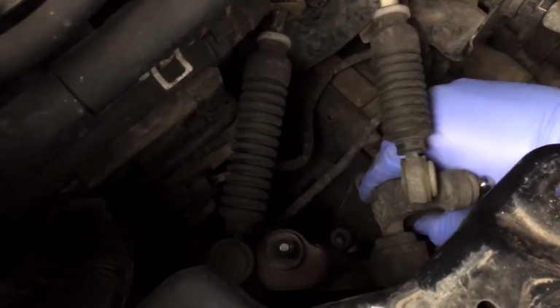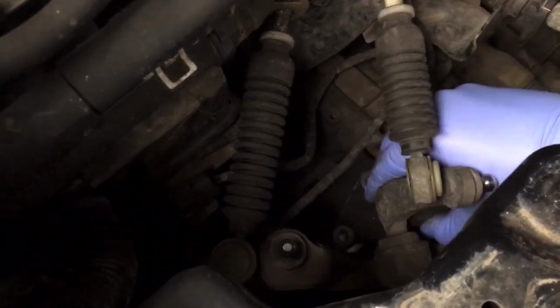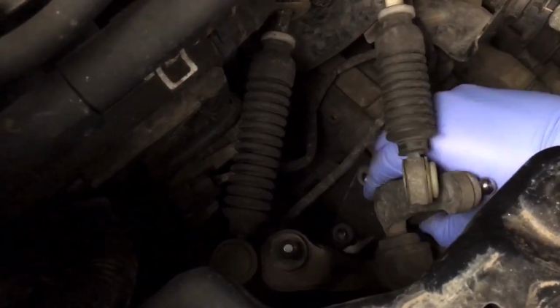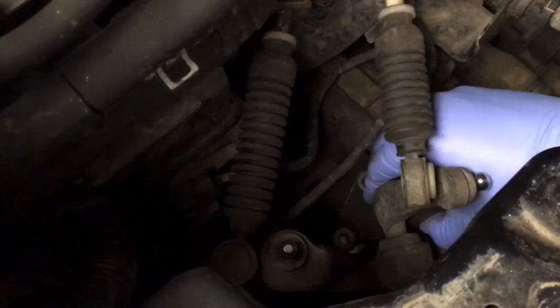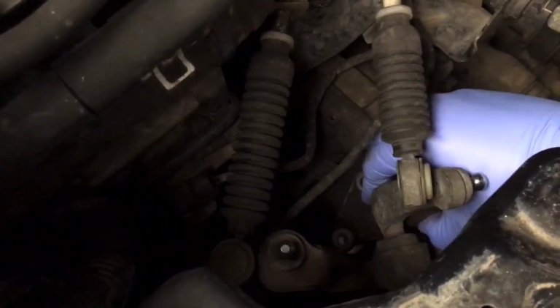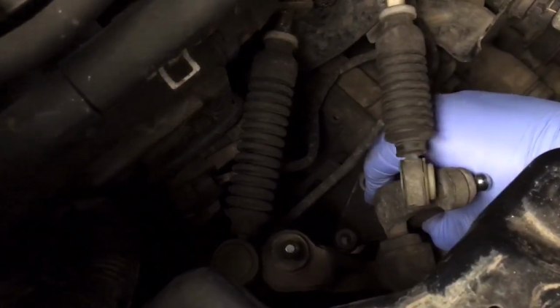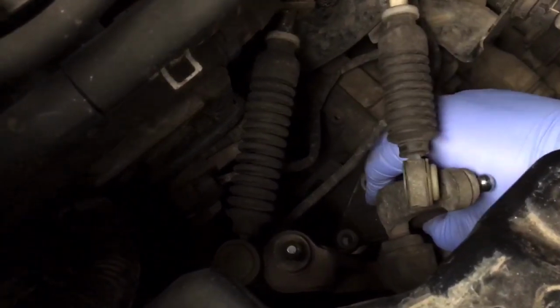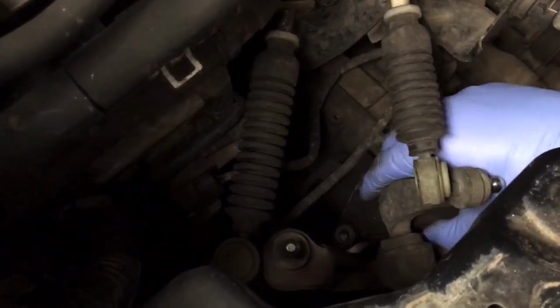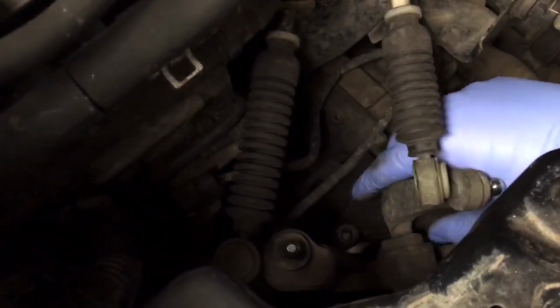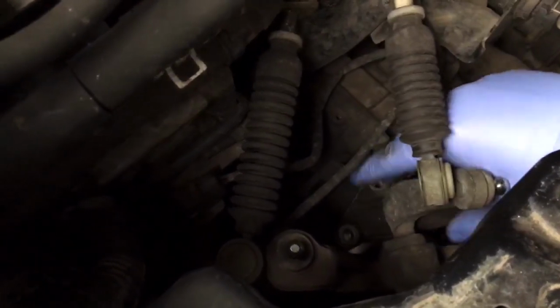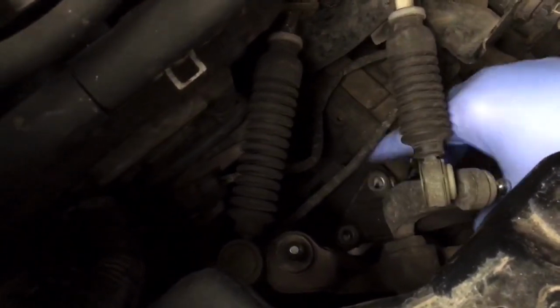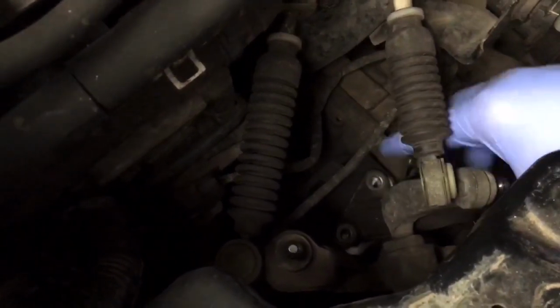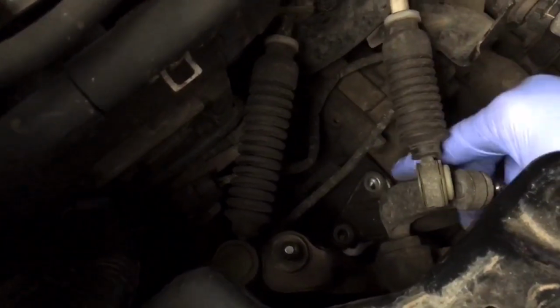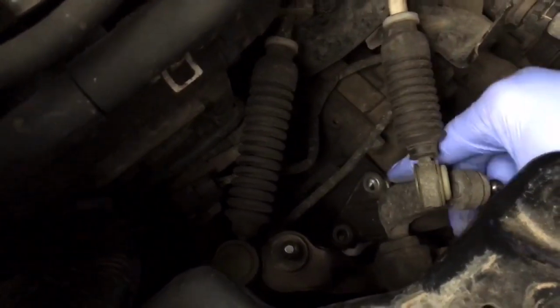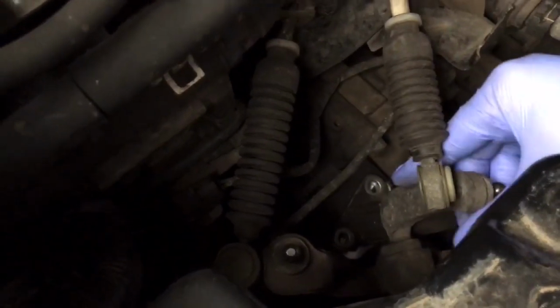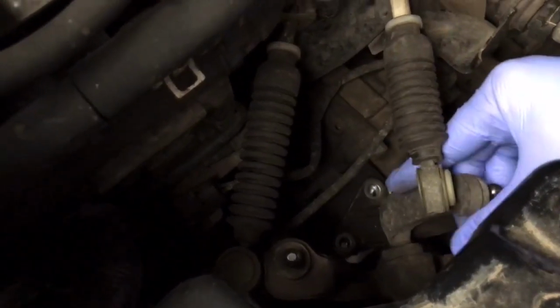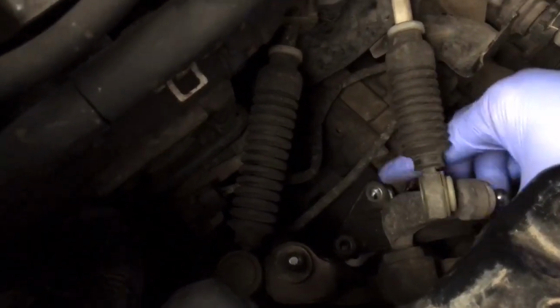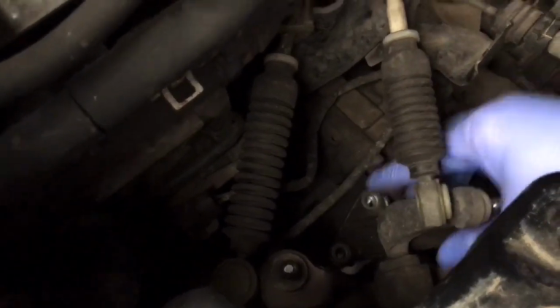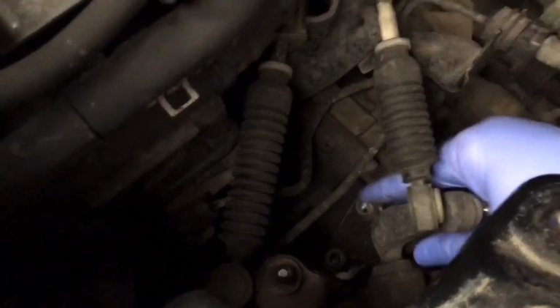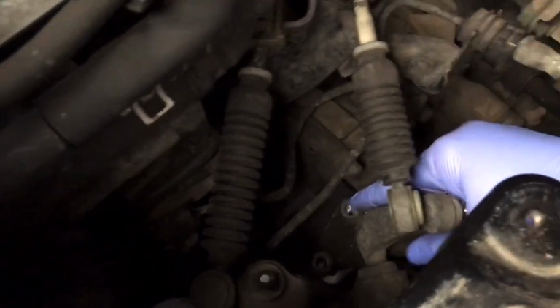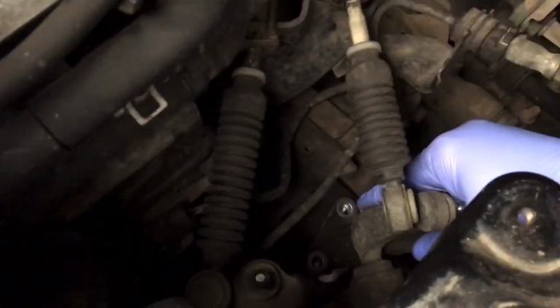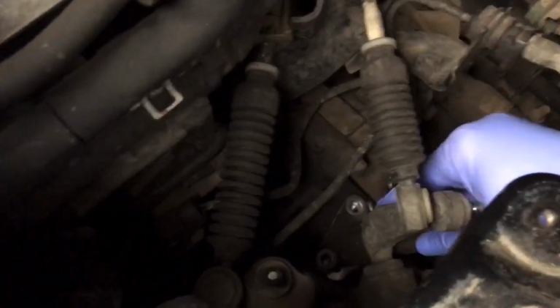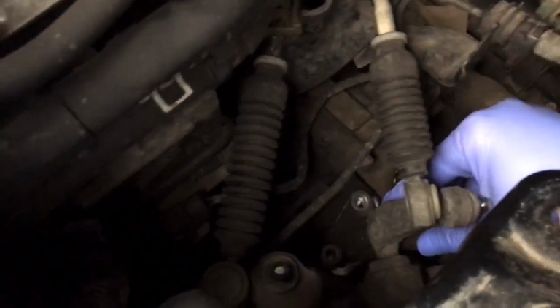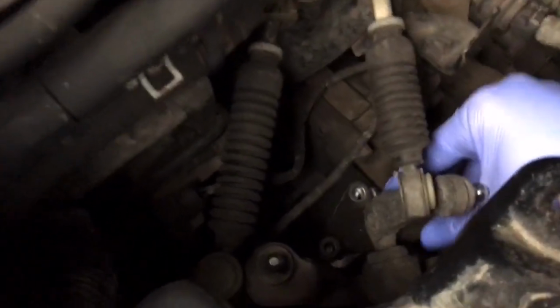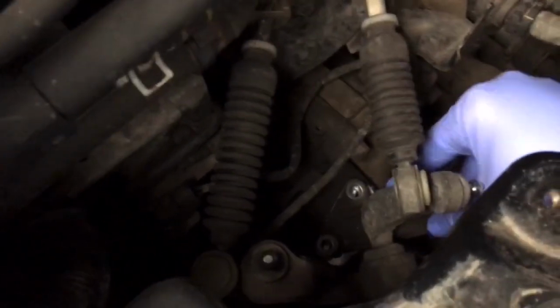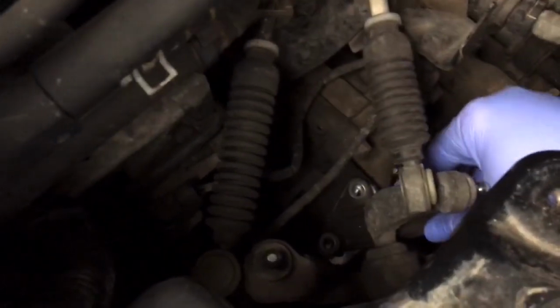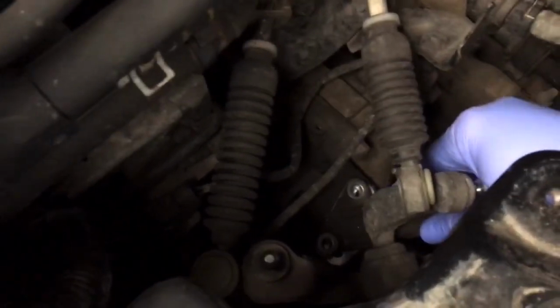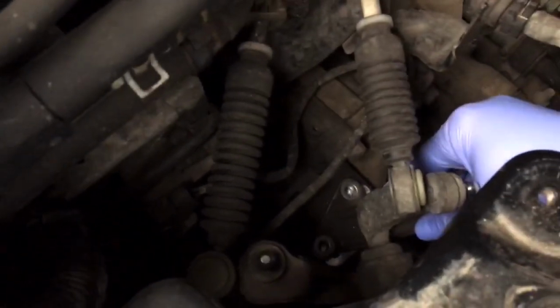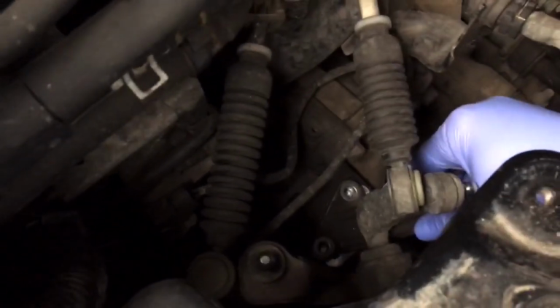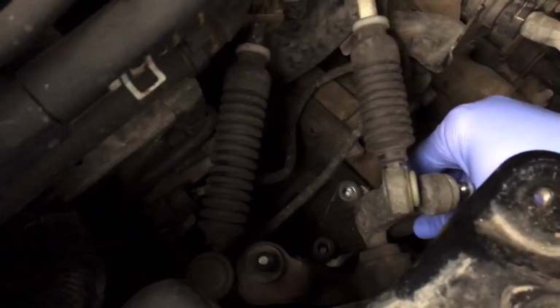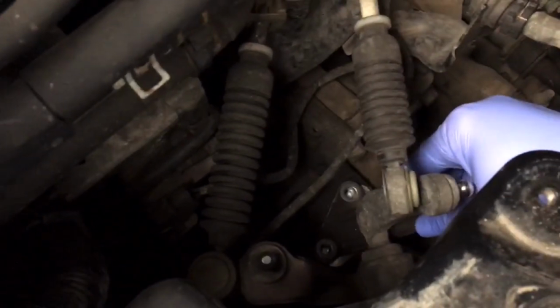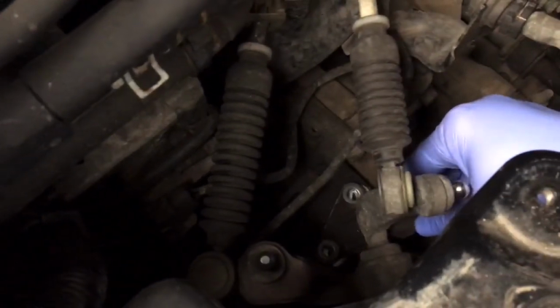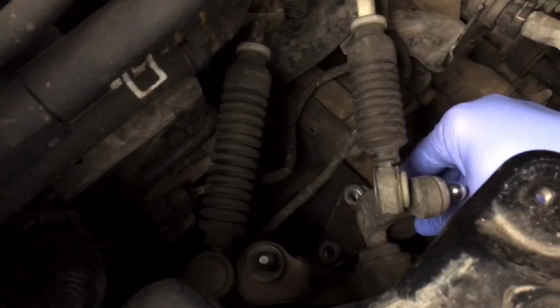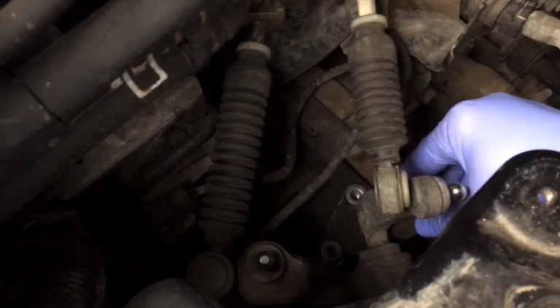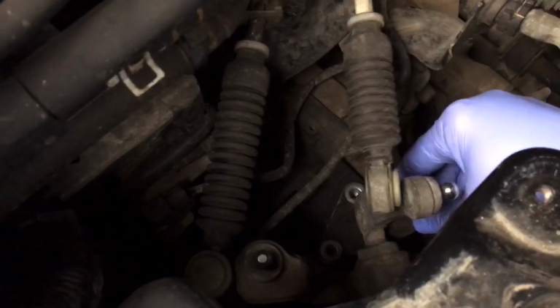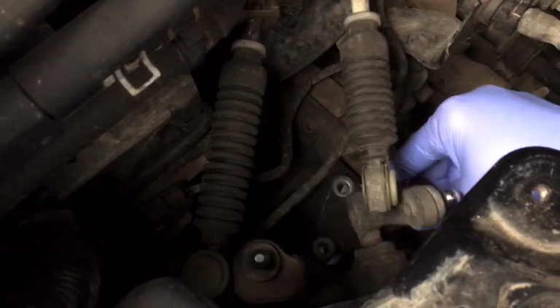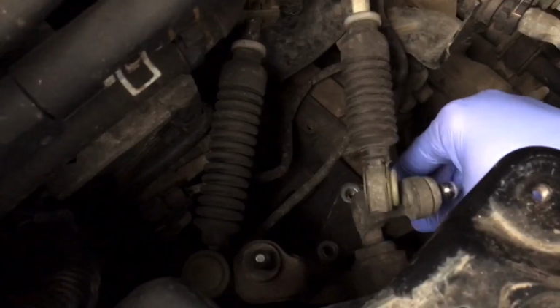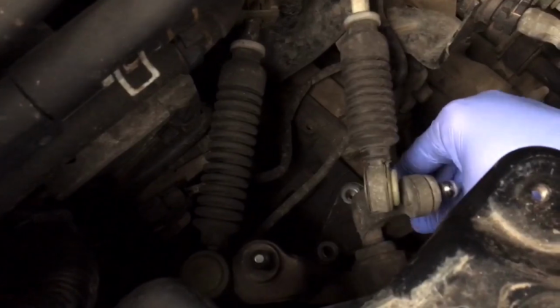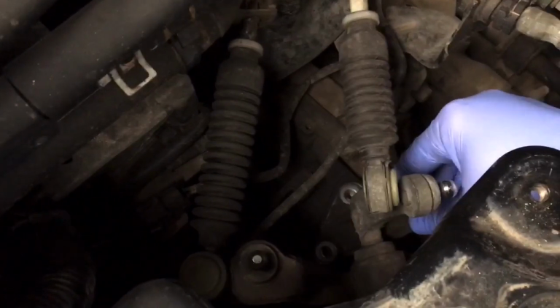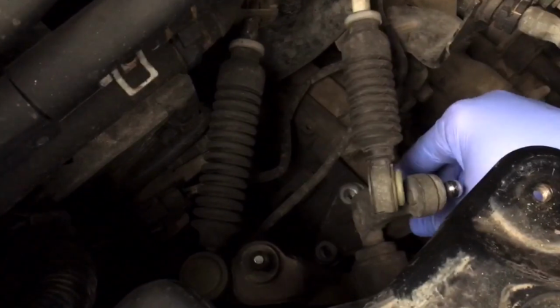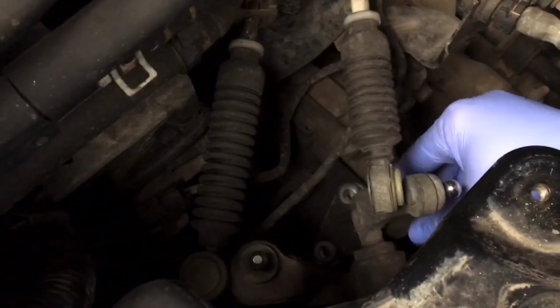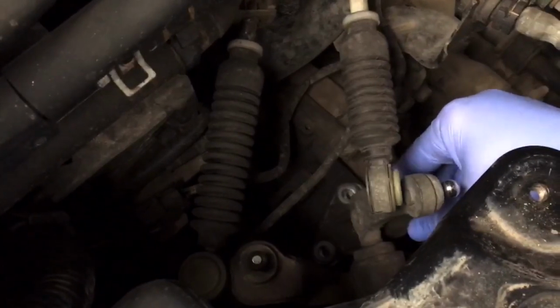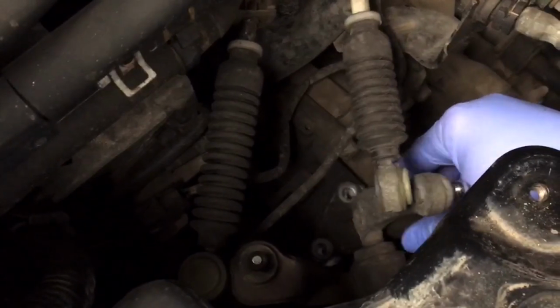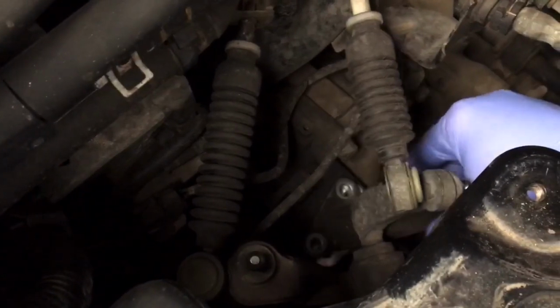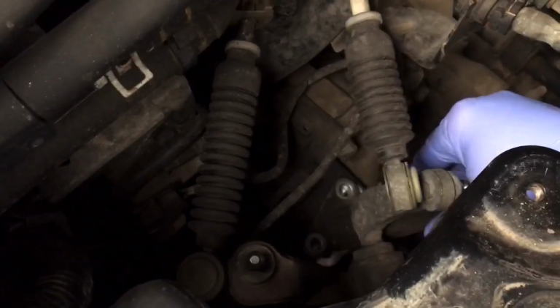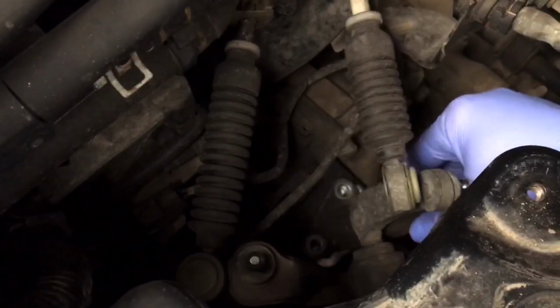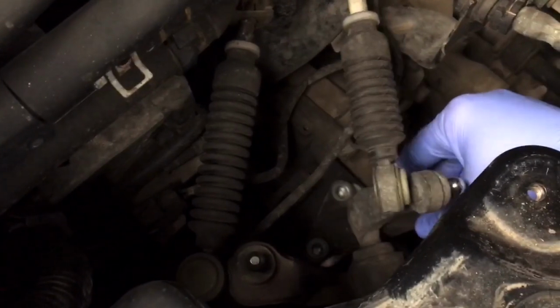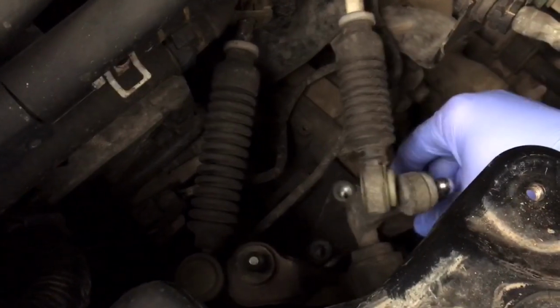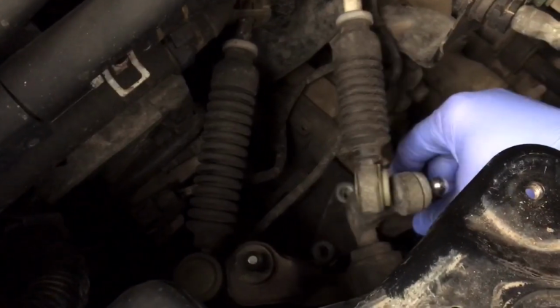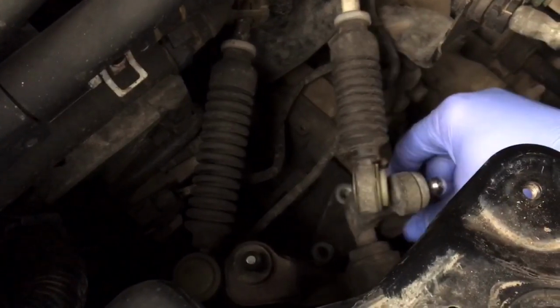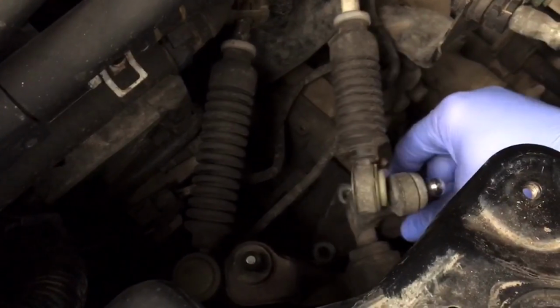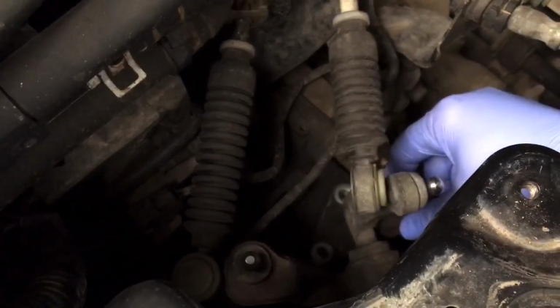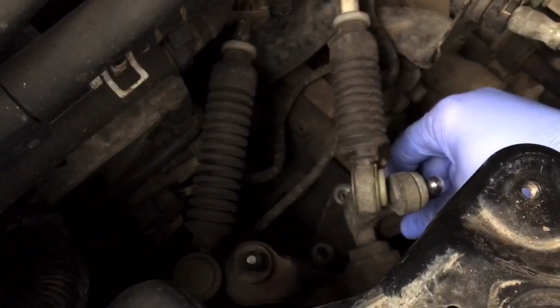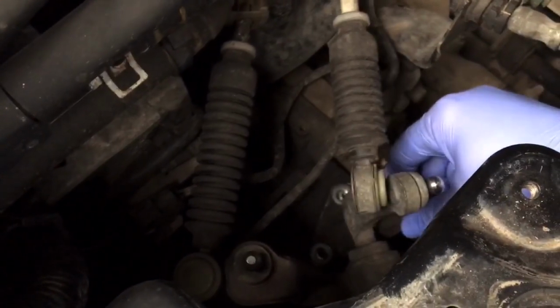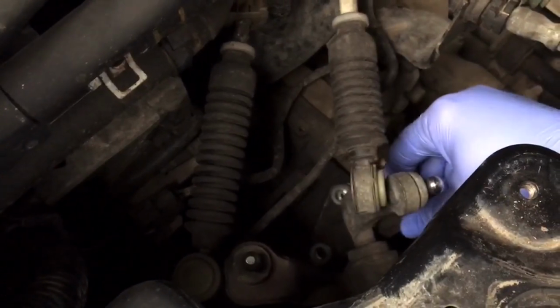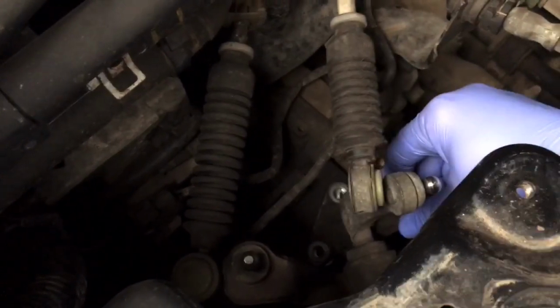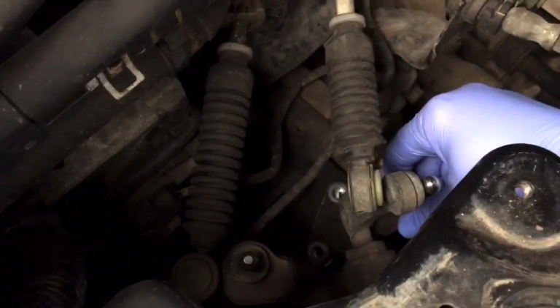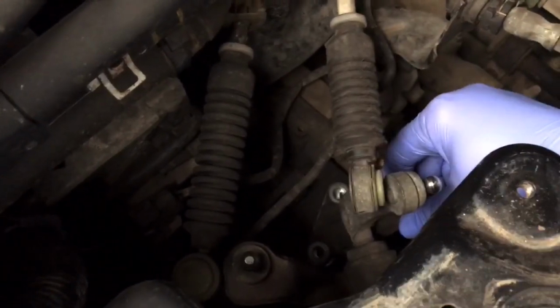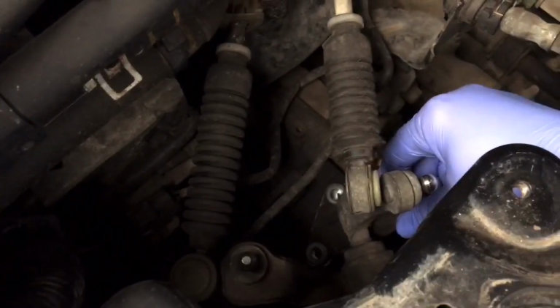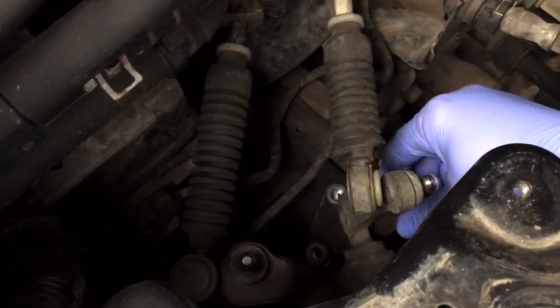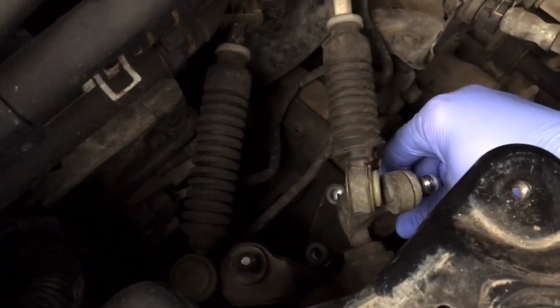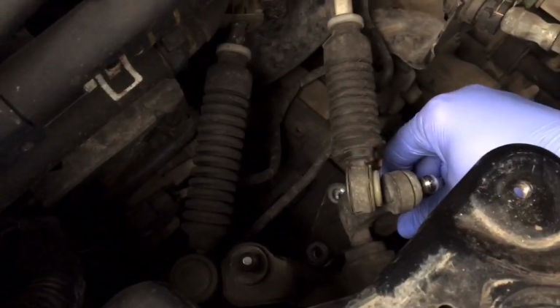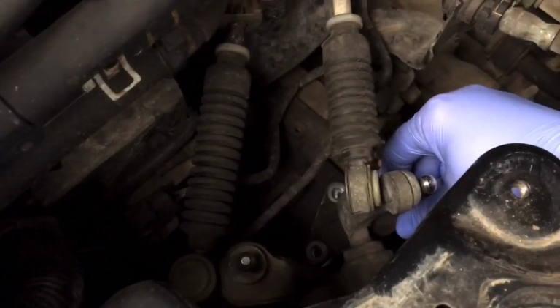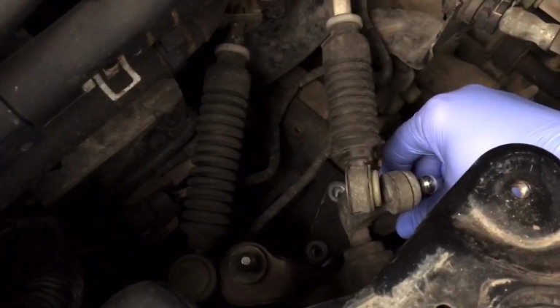The problem will be a lack of lubricant on your pivot point of this linkage here.